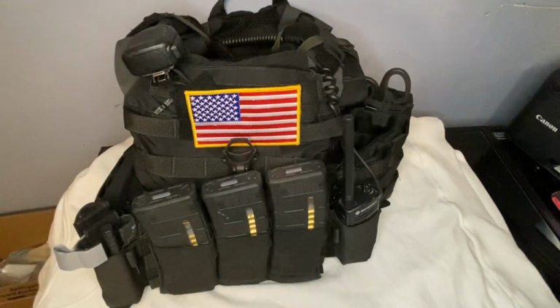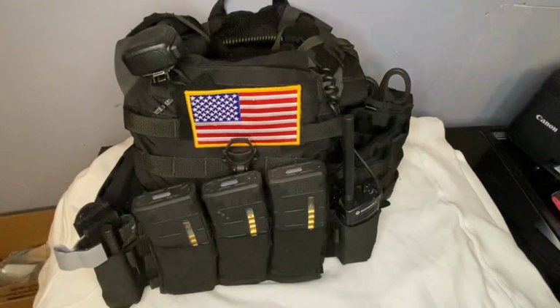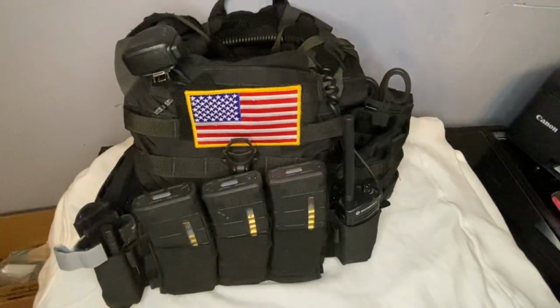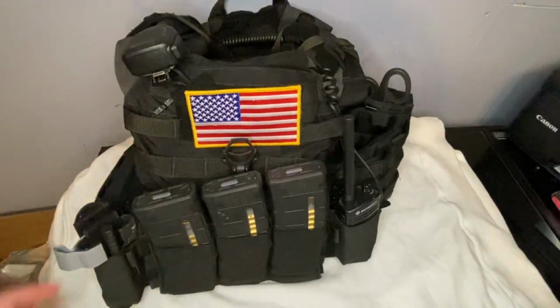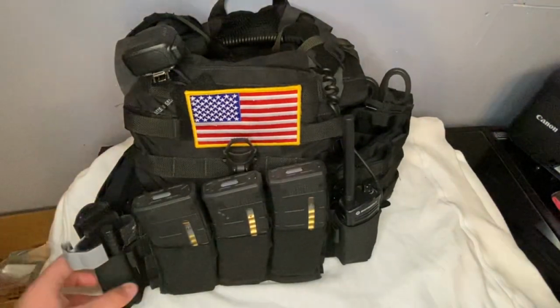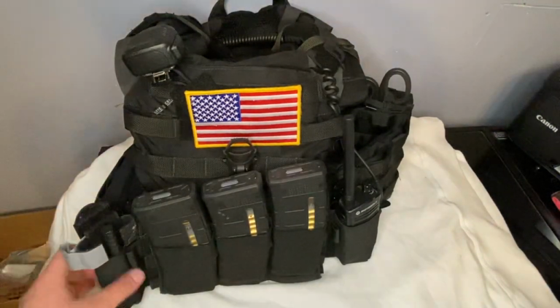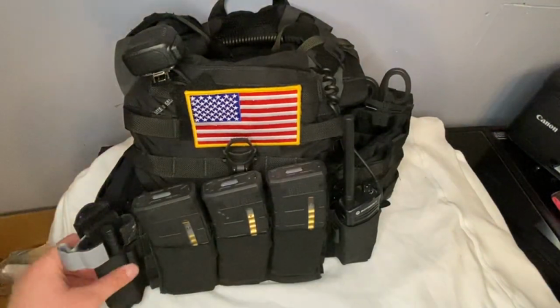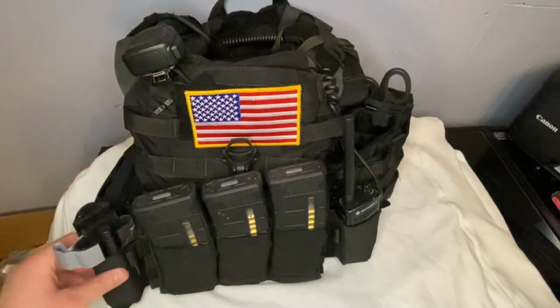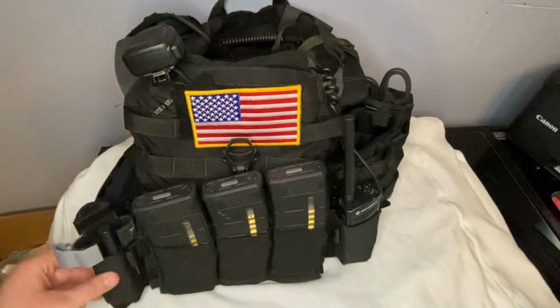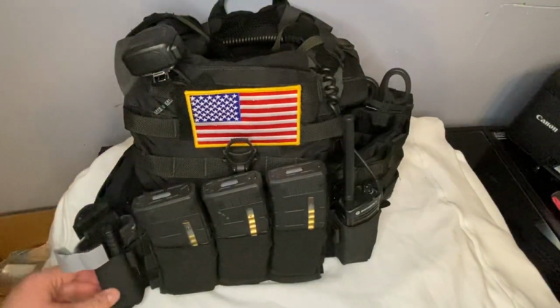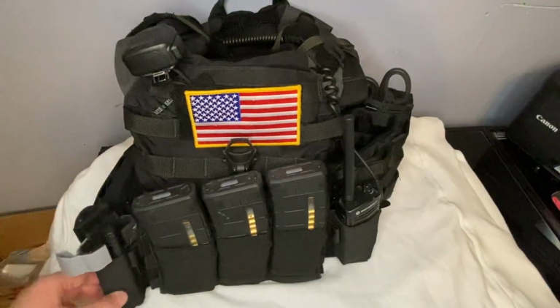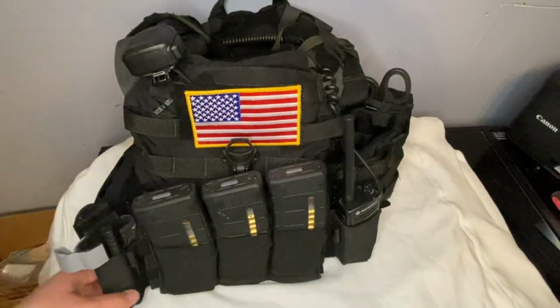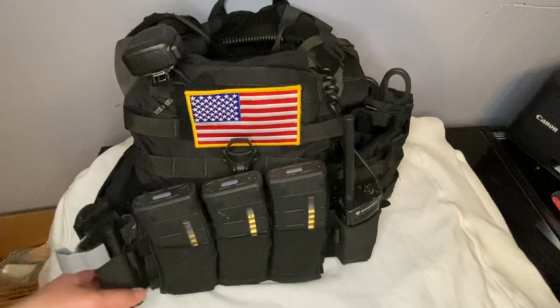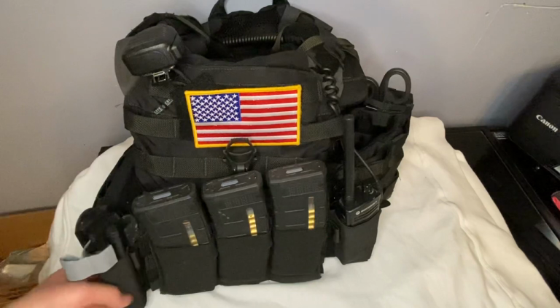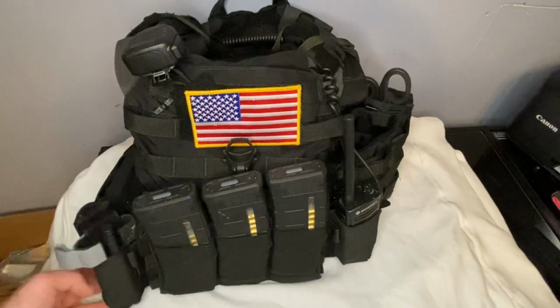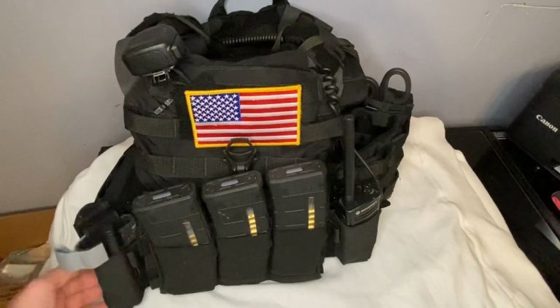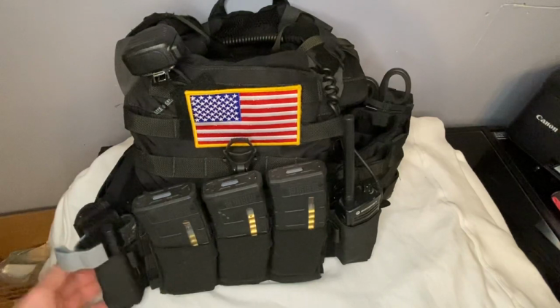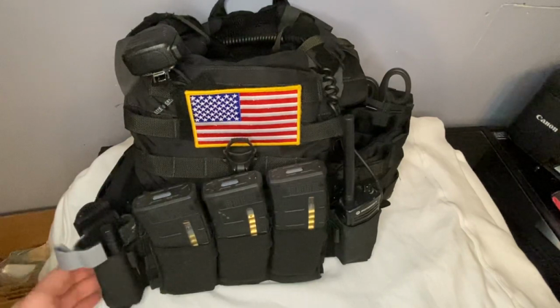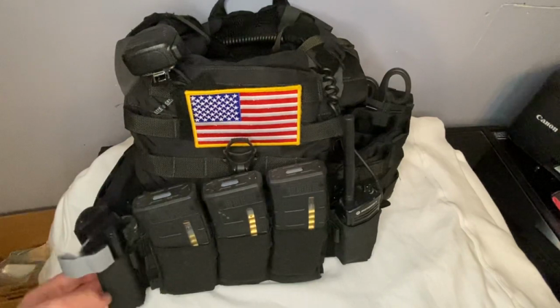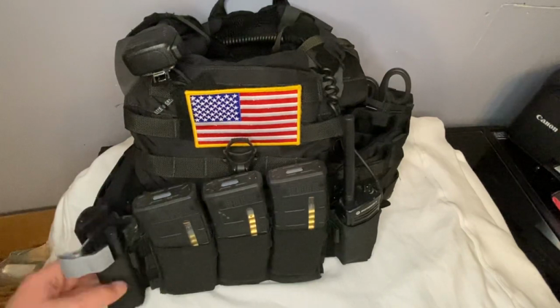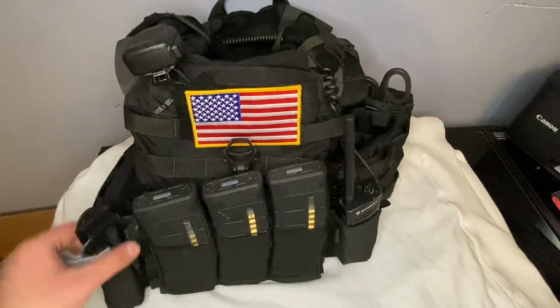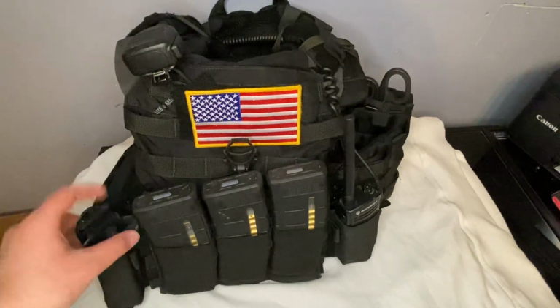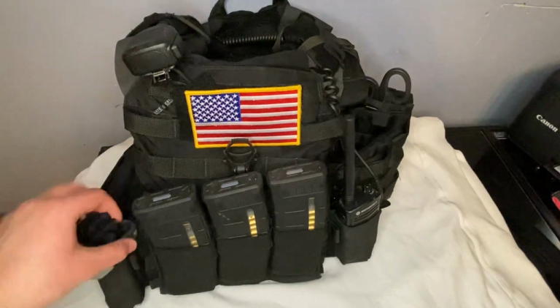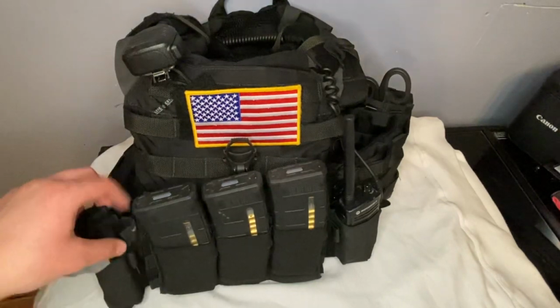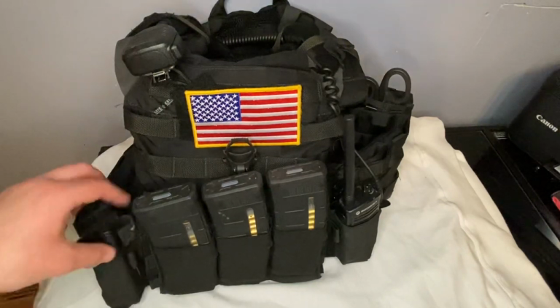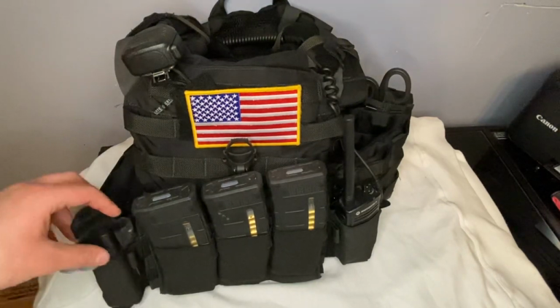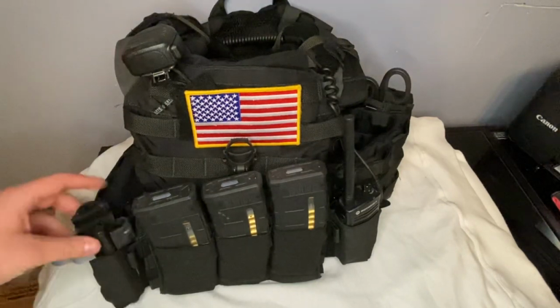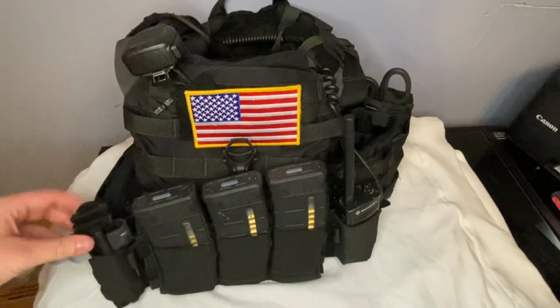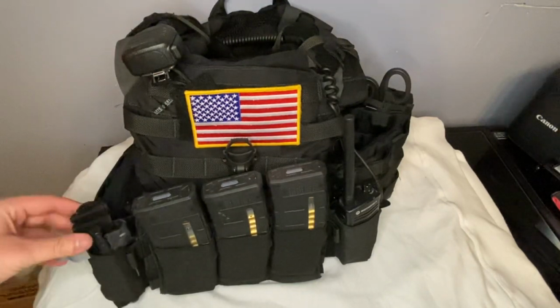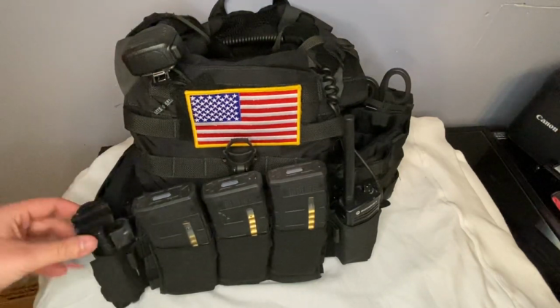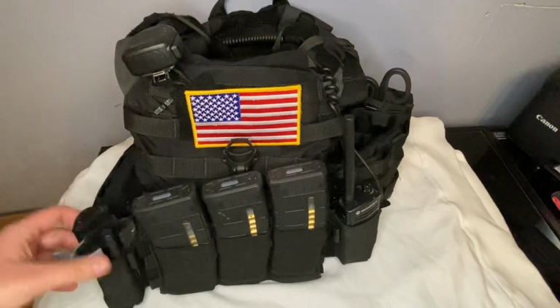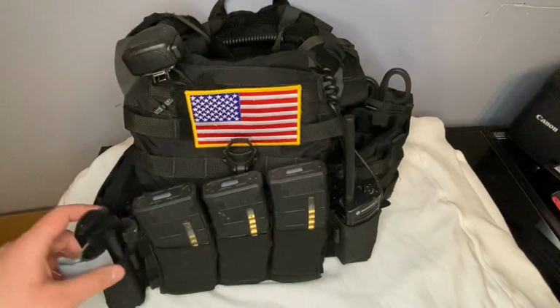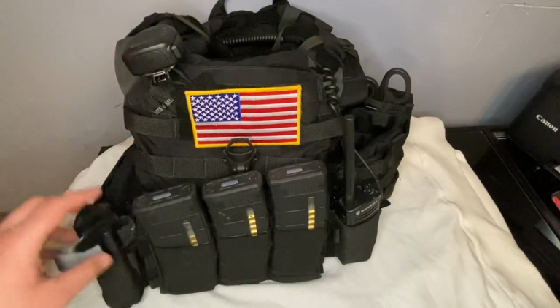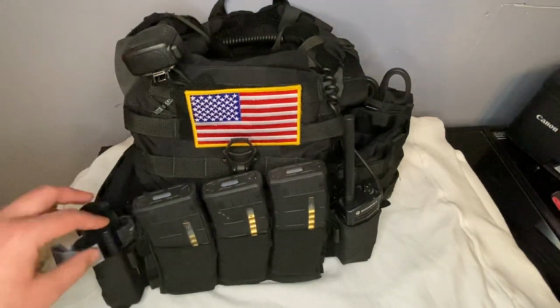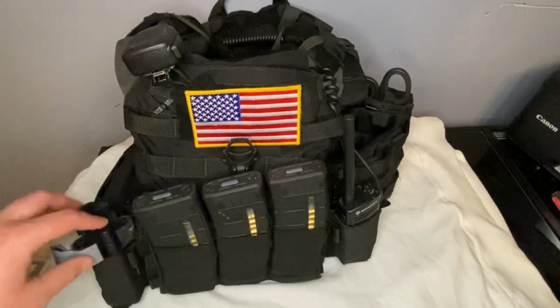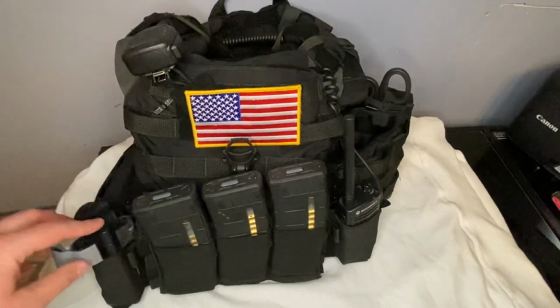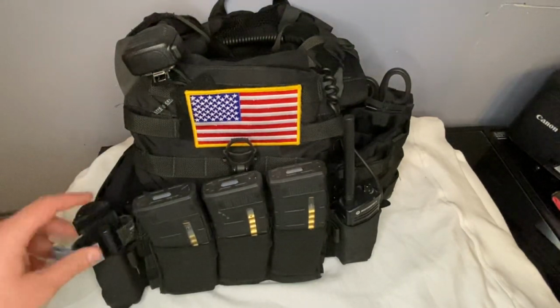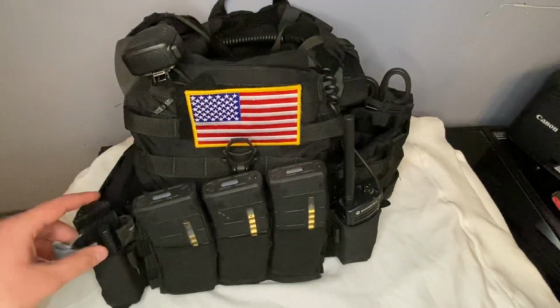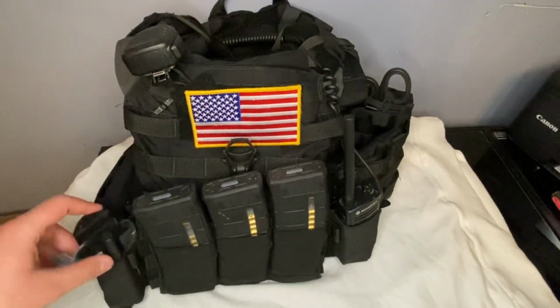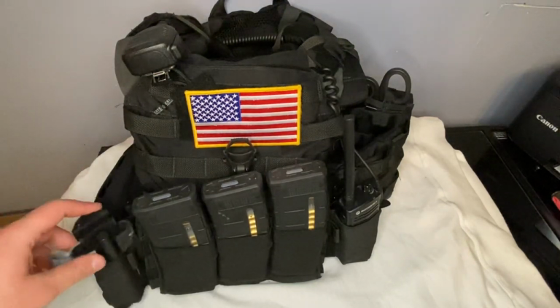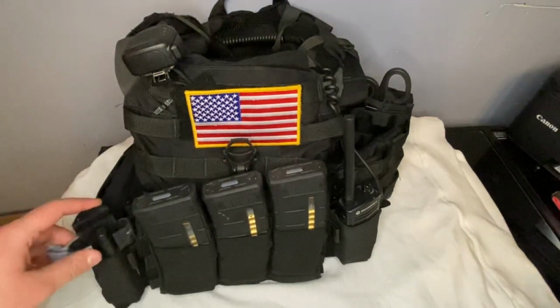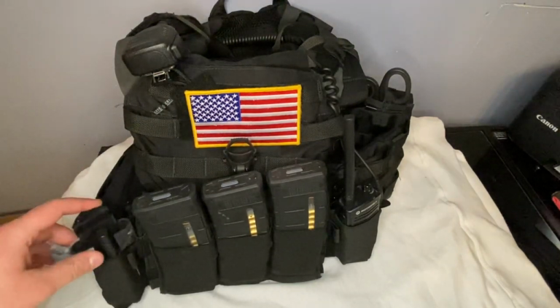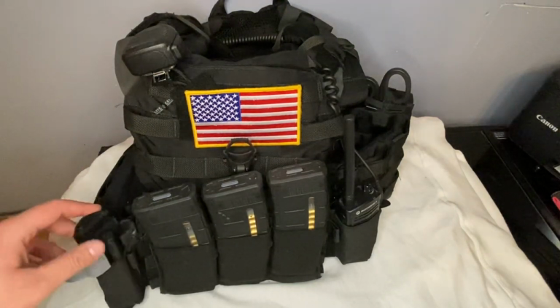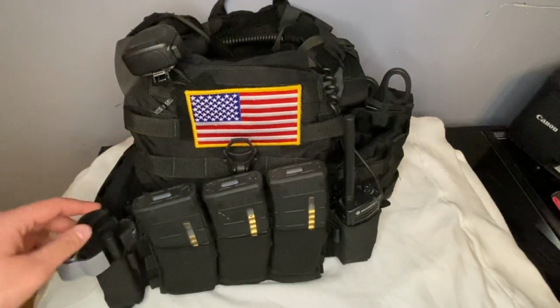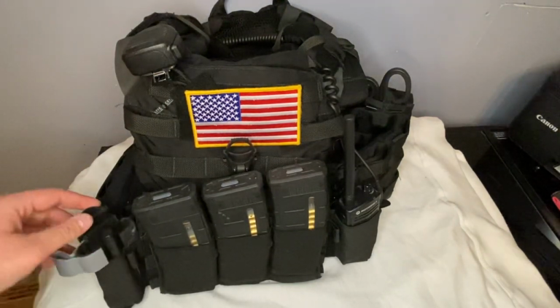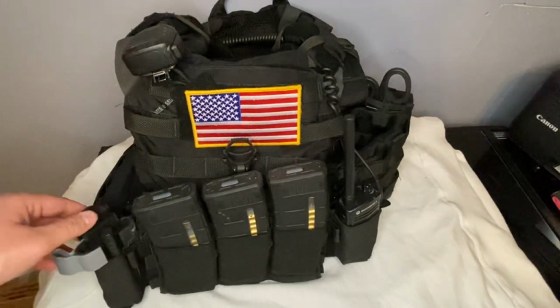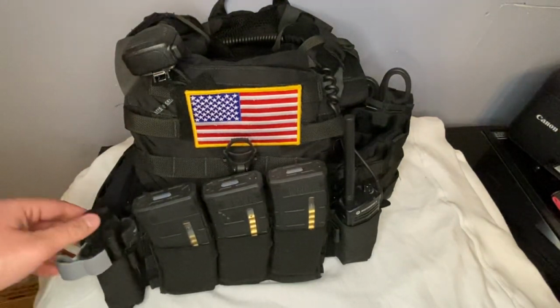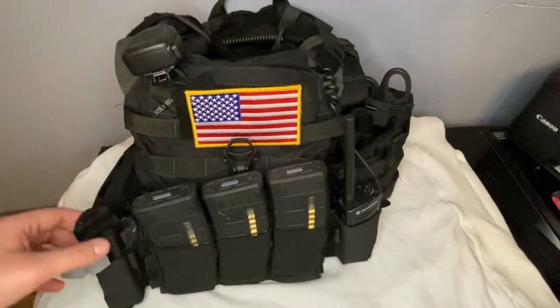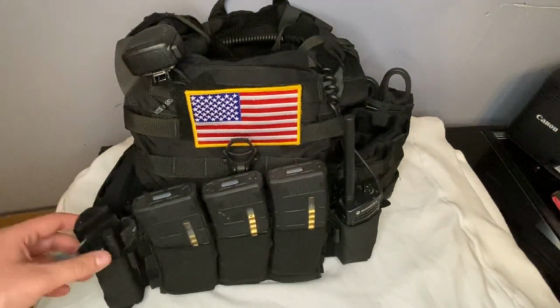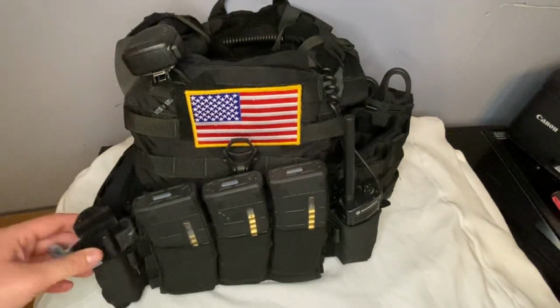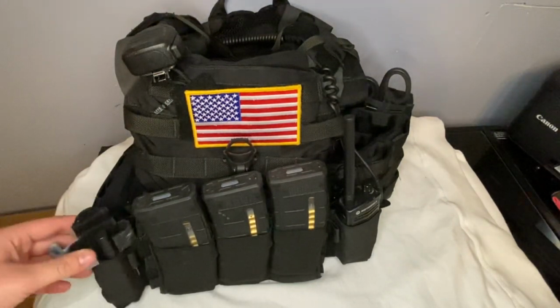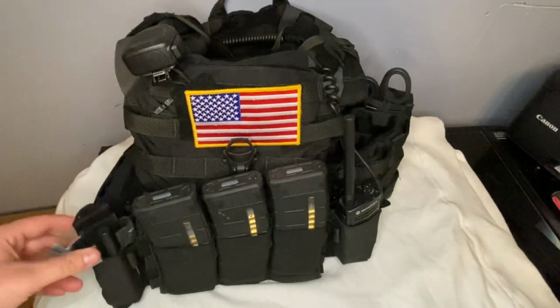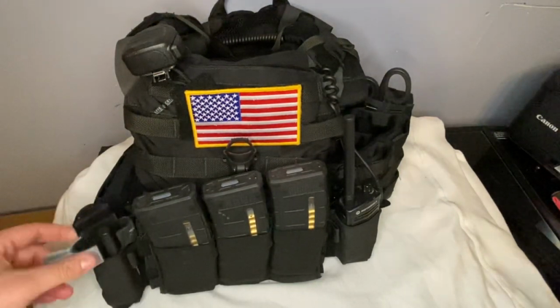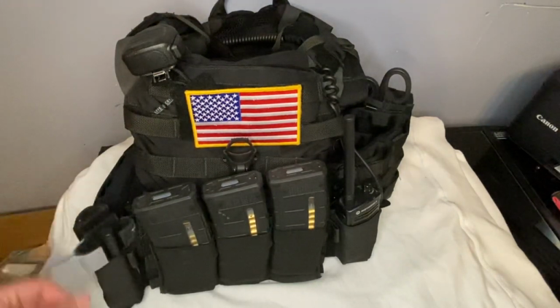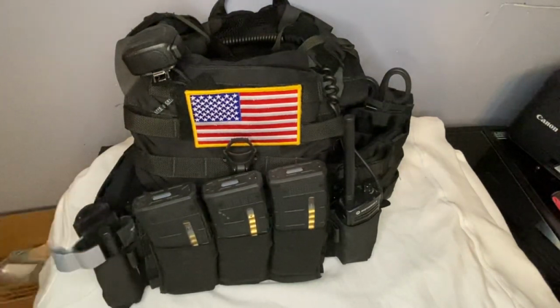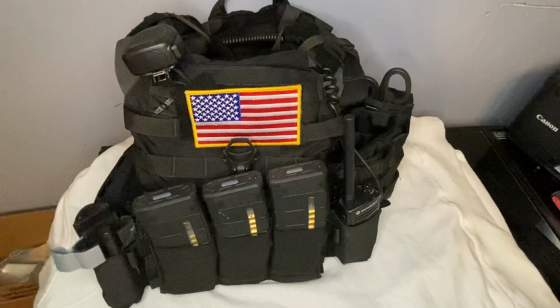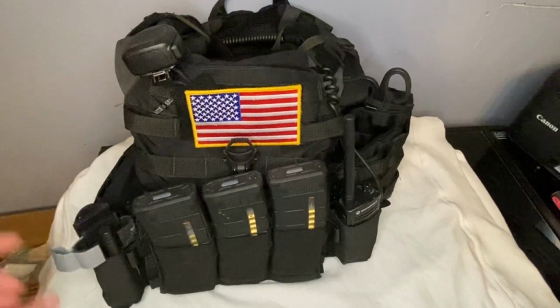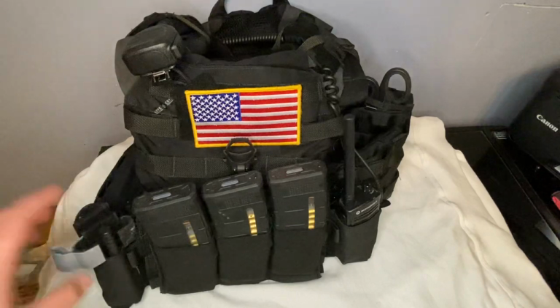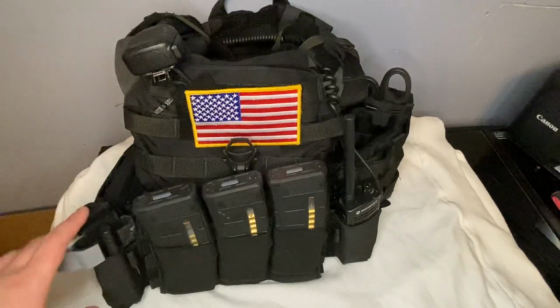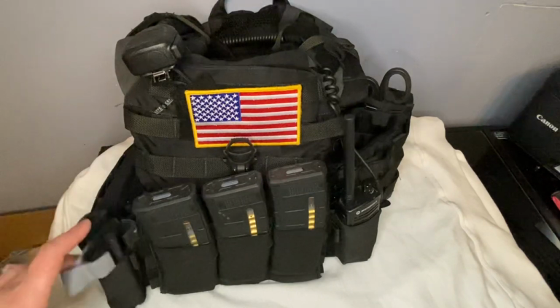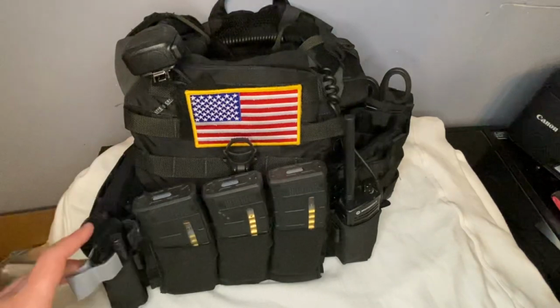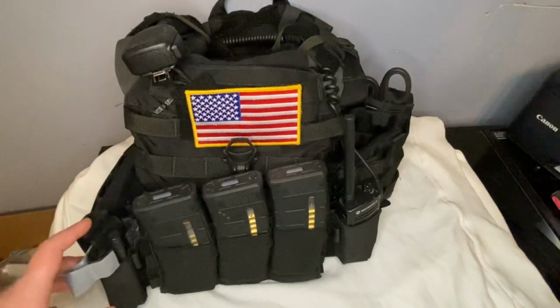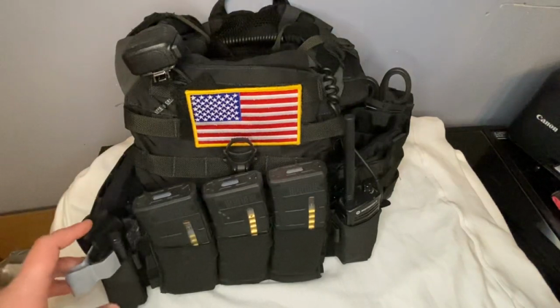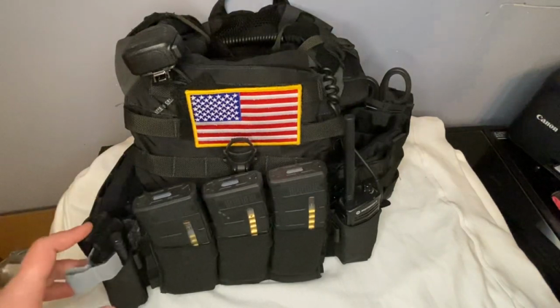To the right of that, I have a TRX Arms tourniquet holder holding a North American Rescue CAT Gen 7 tourniquet. This is on my right side.